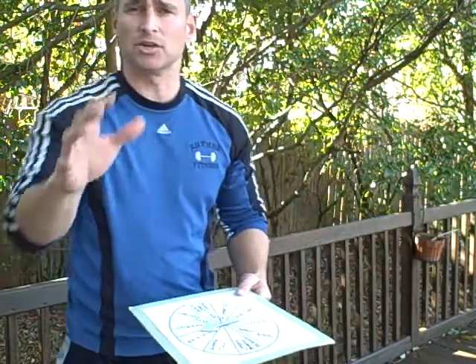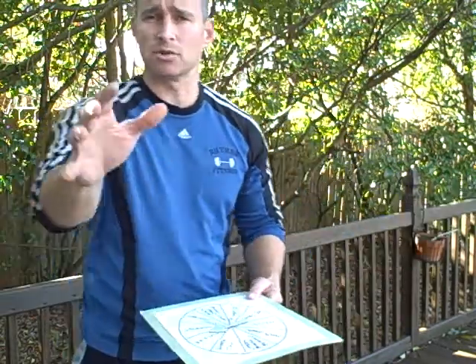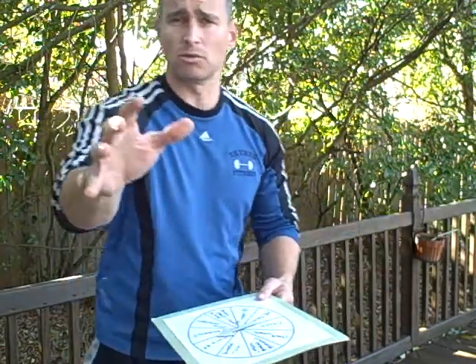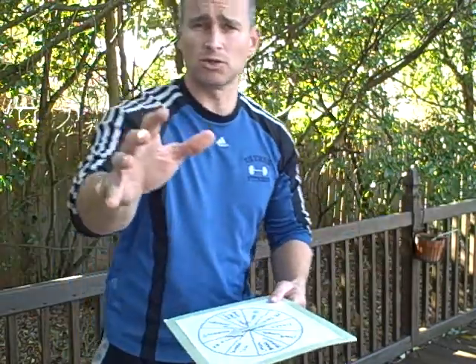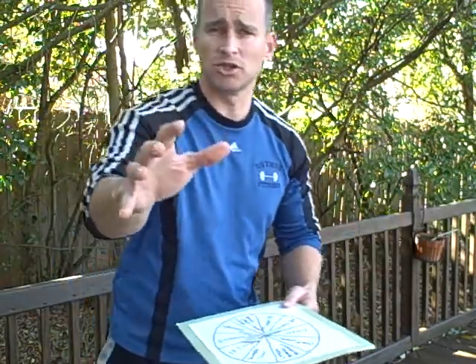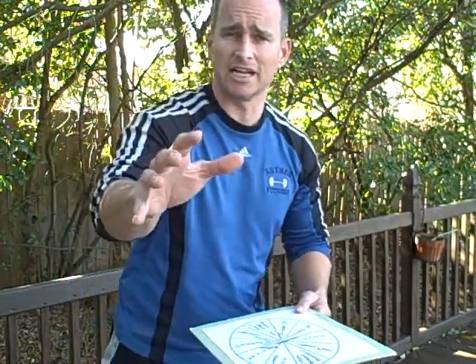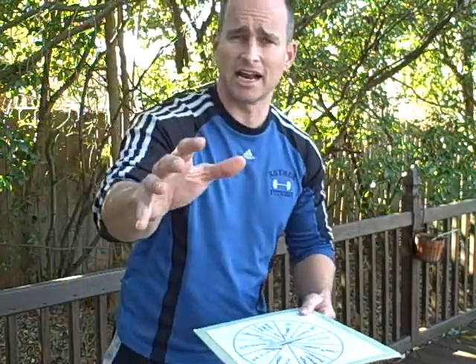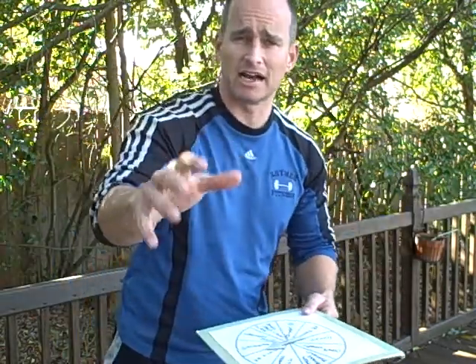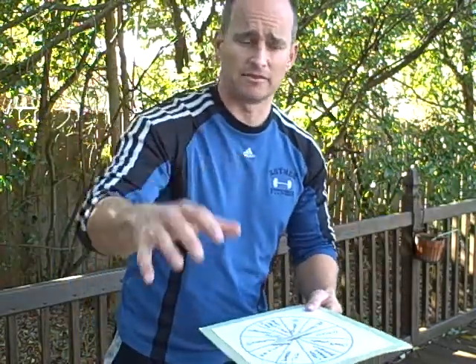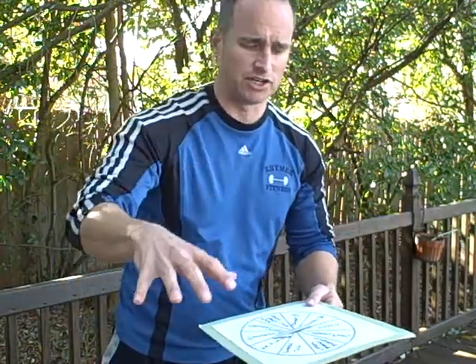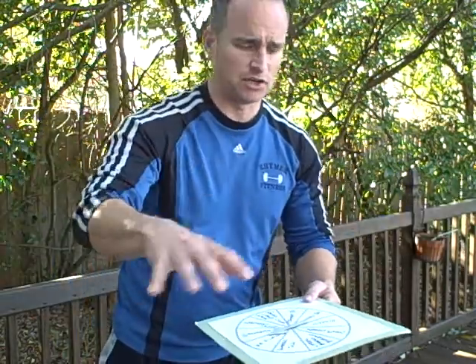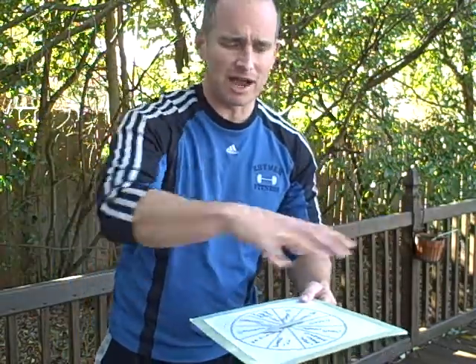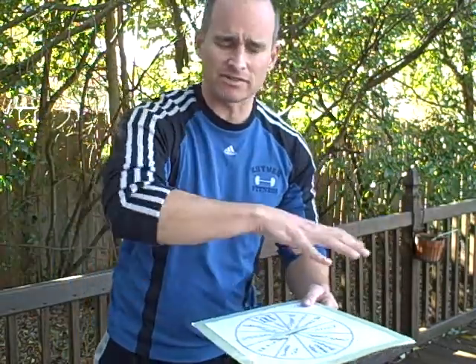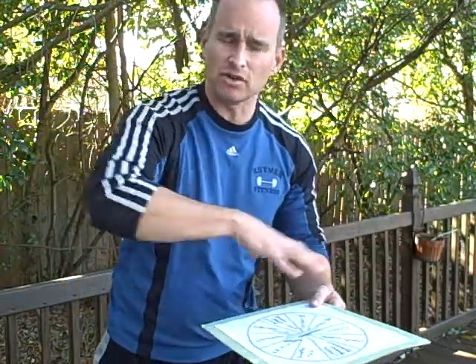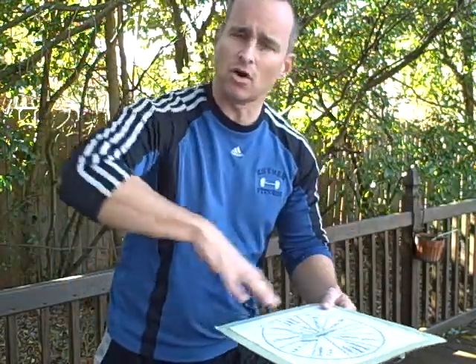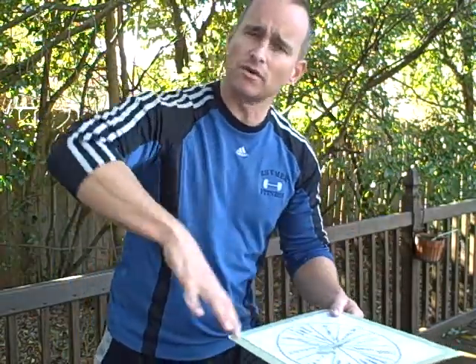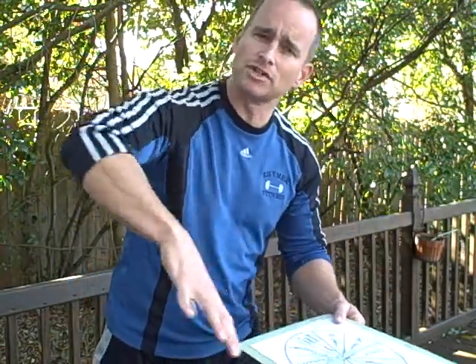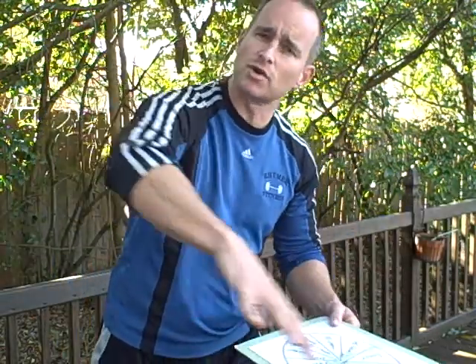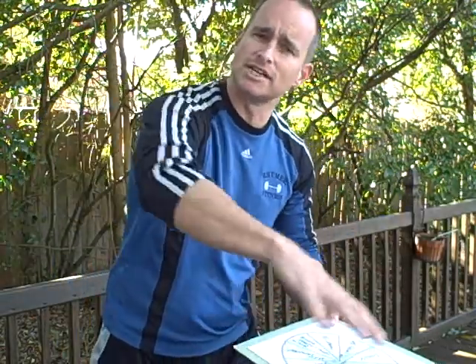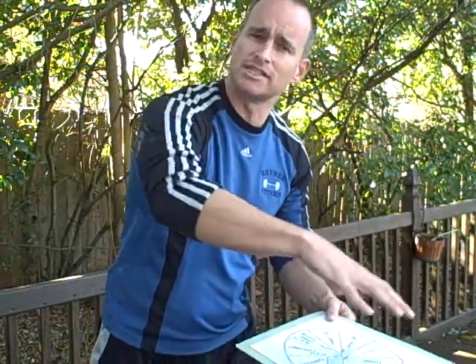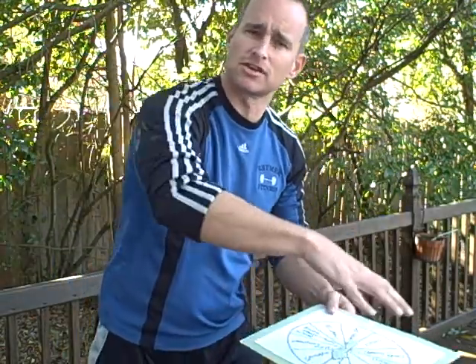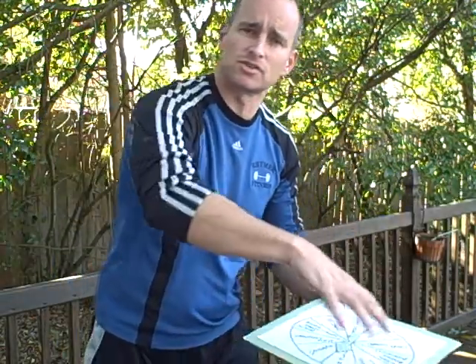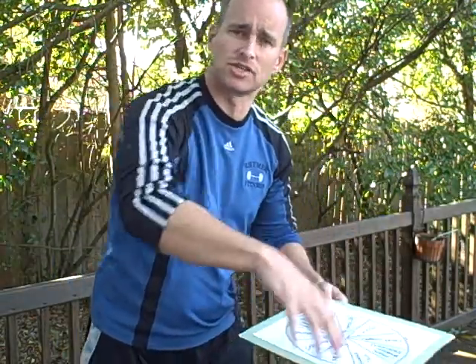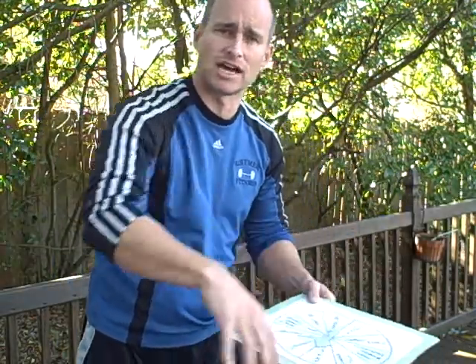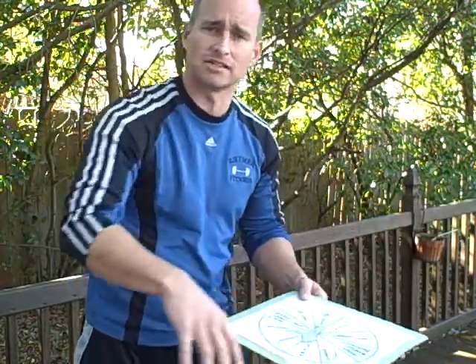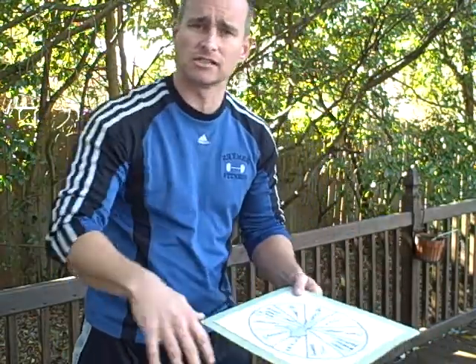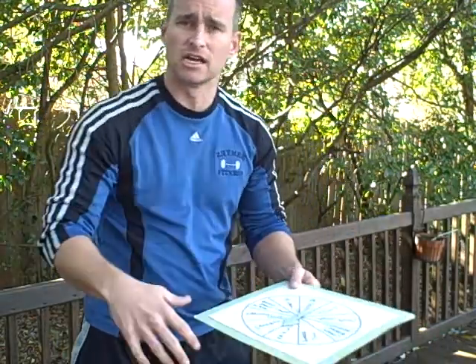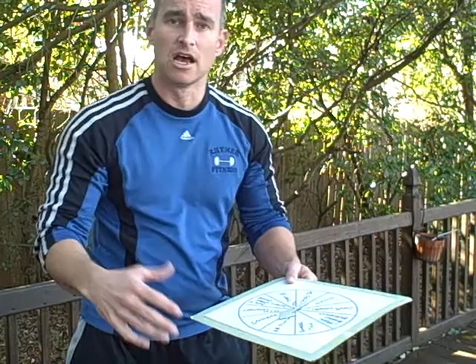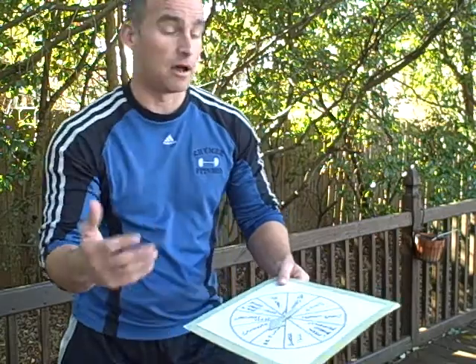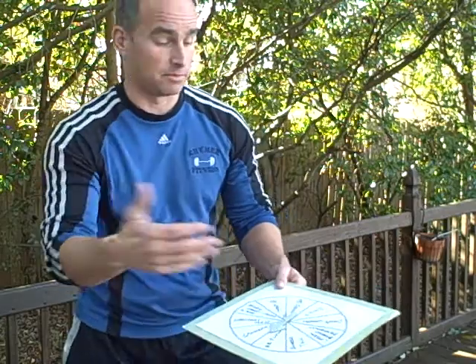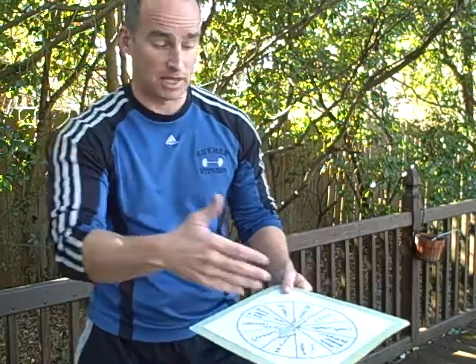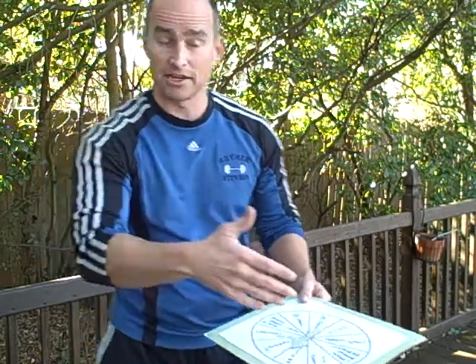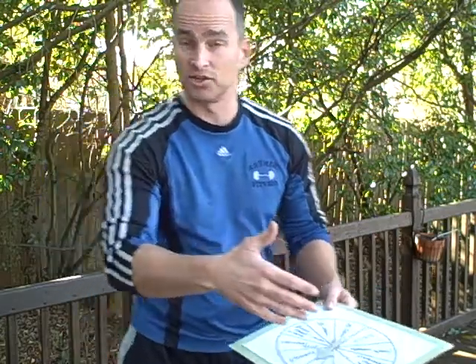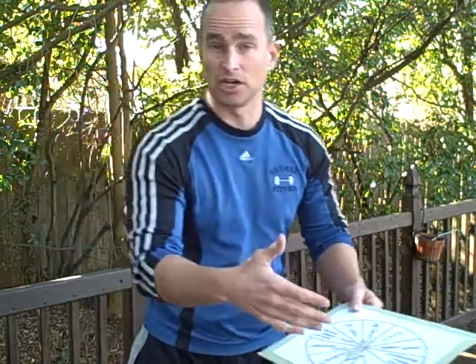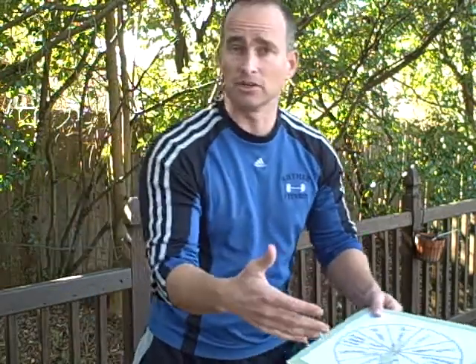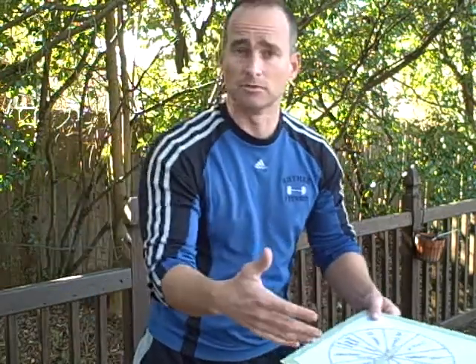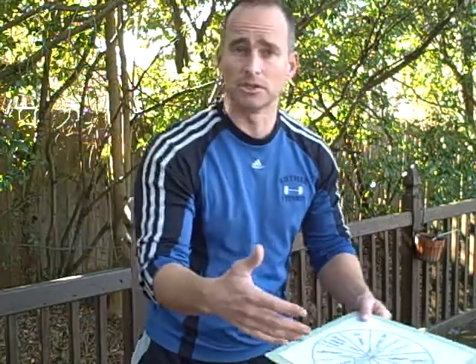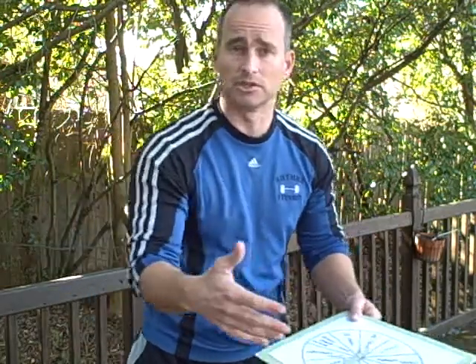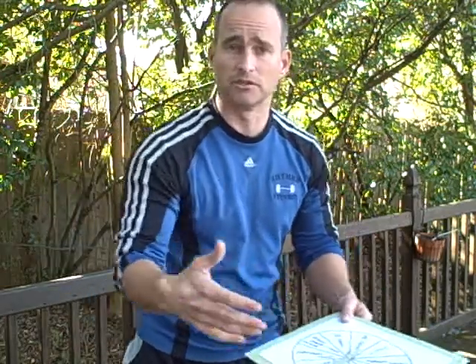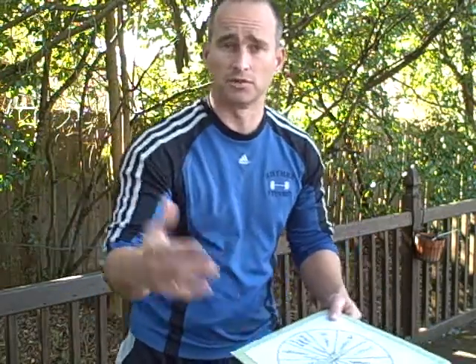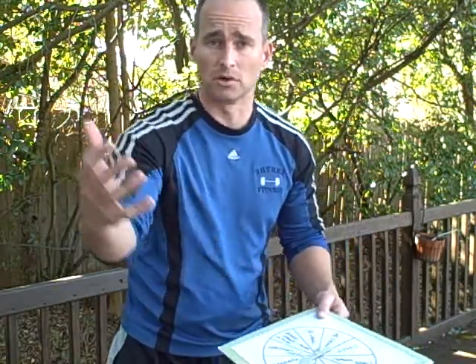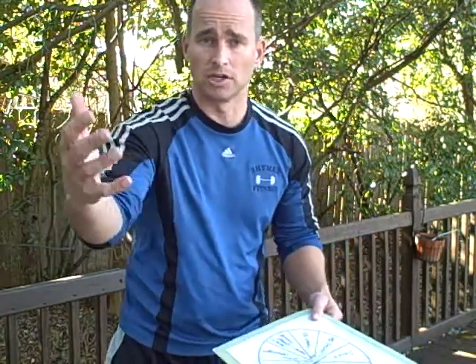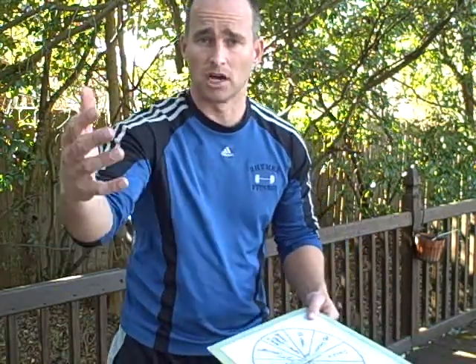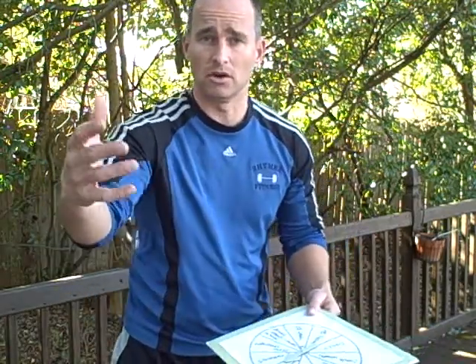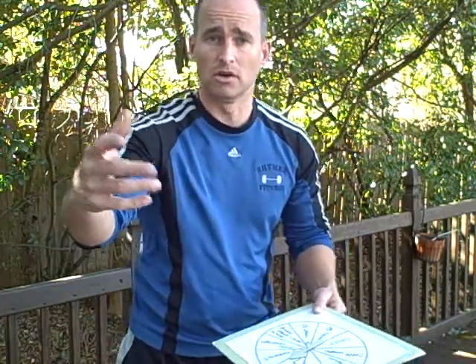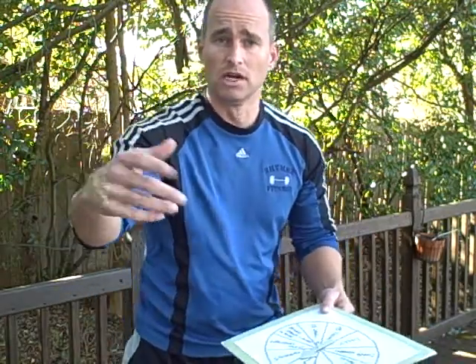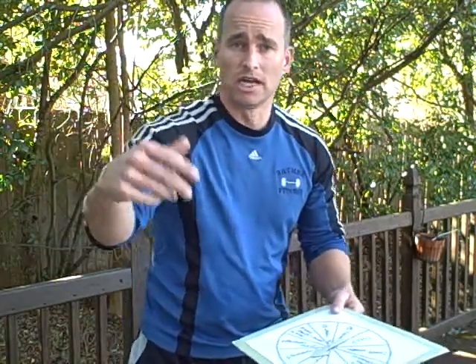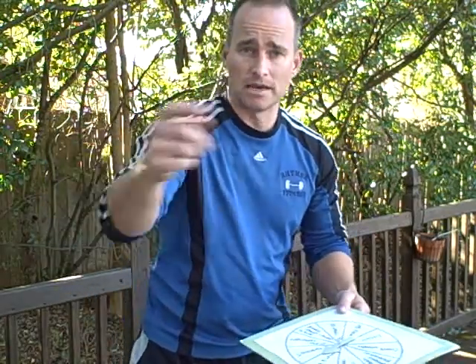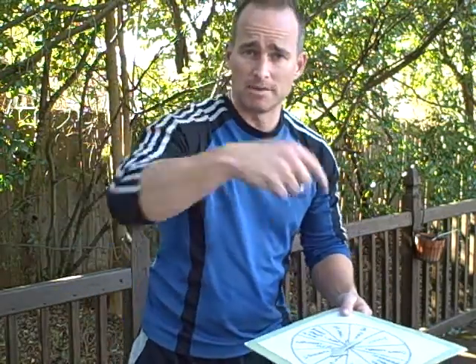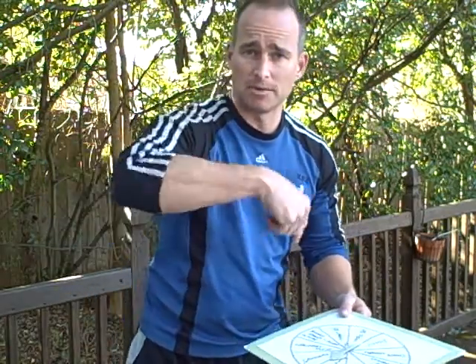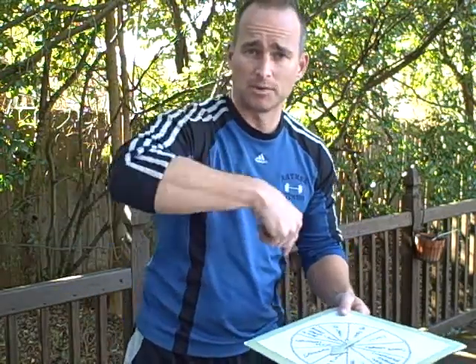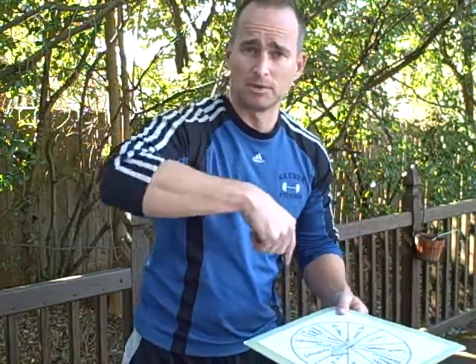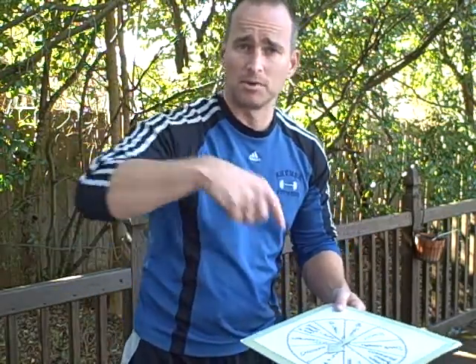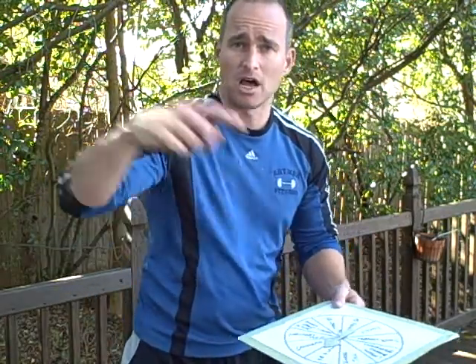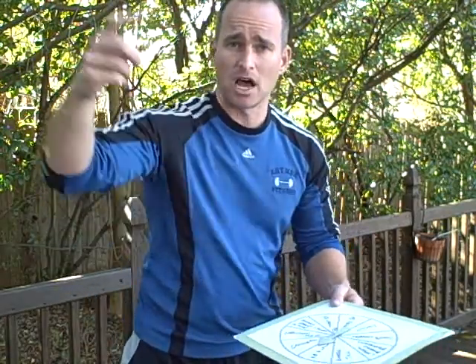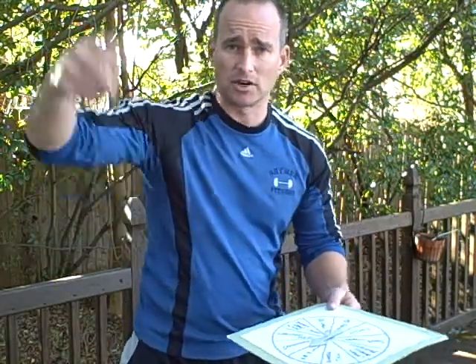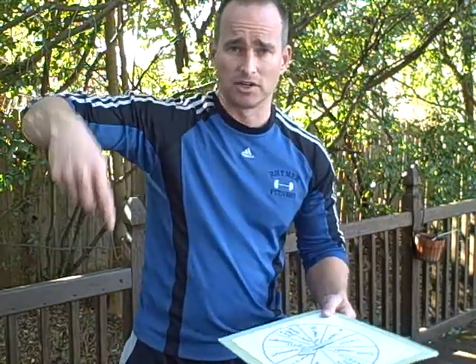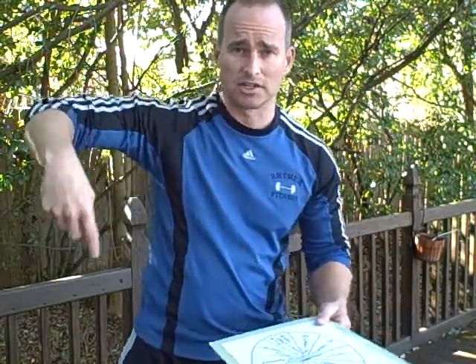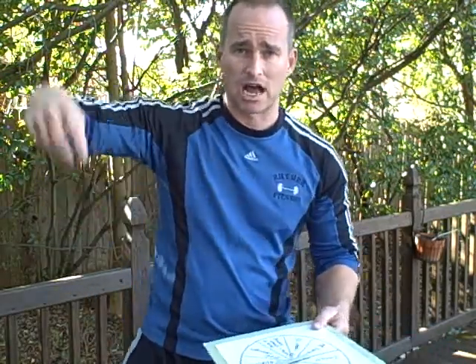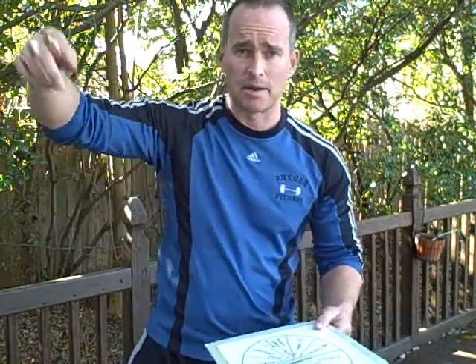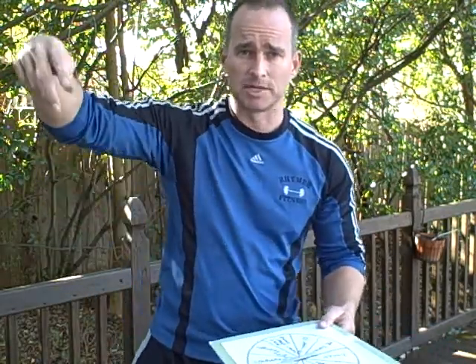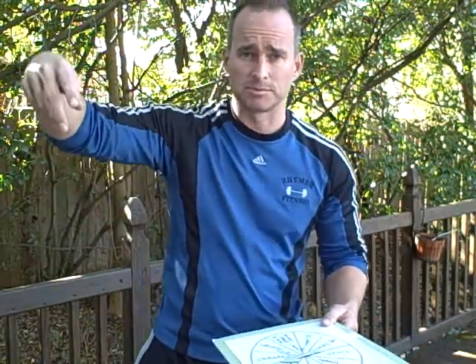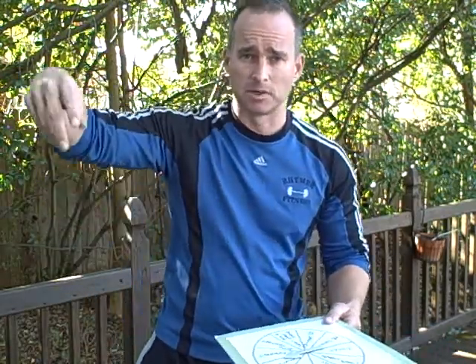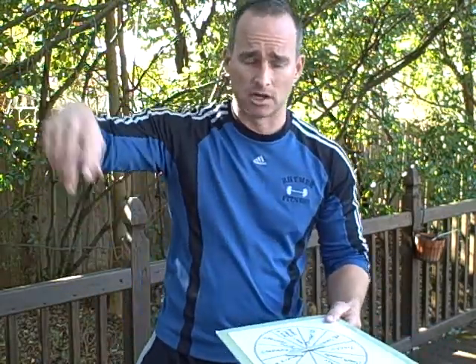But here's what I want you to get out of it — you don't have to know all these crazy exercises. I'm glad to share them with you; if you want to know, hit me up on the blog or in the comments below.